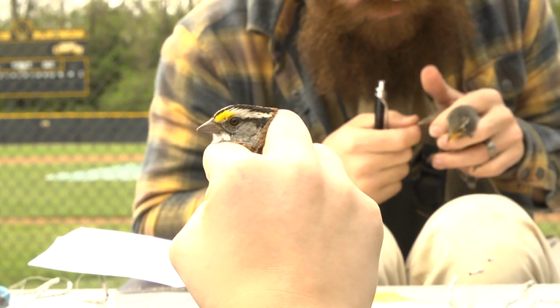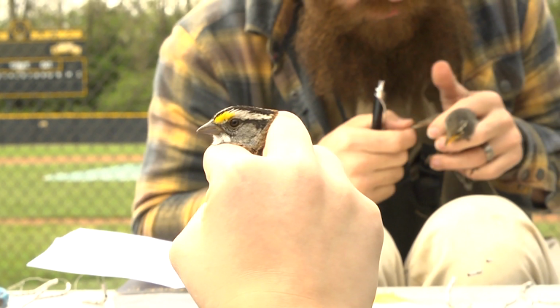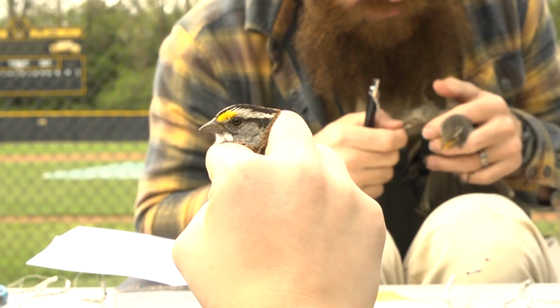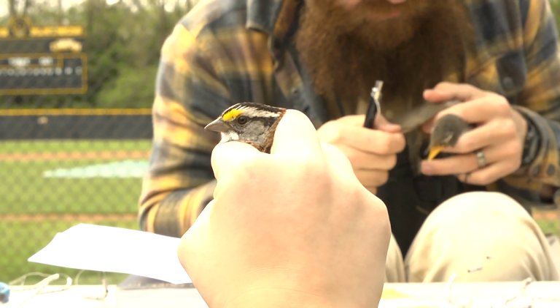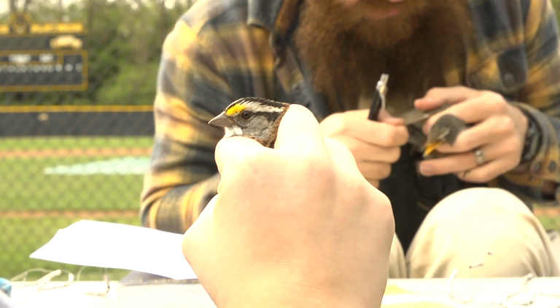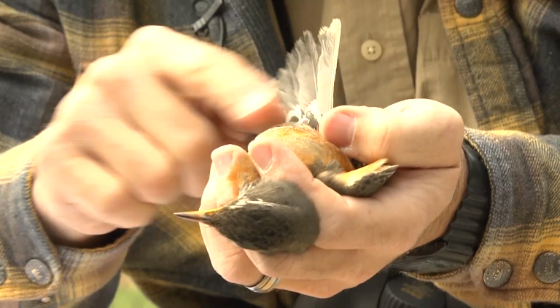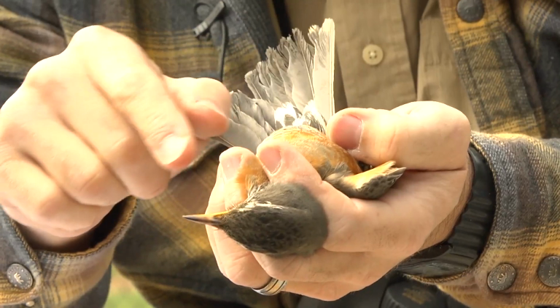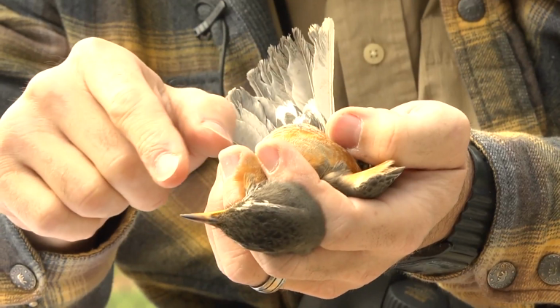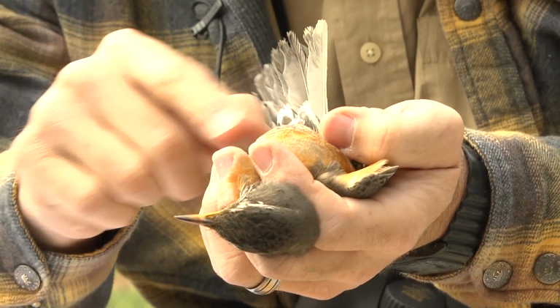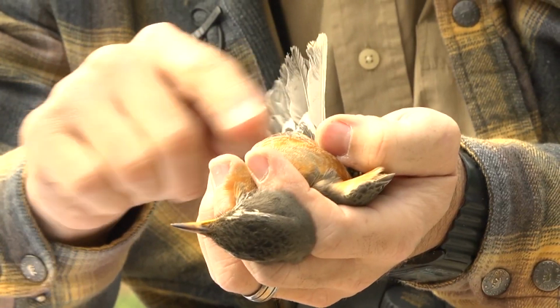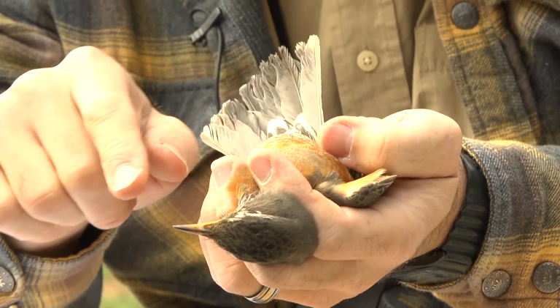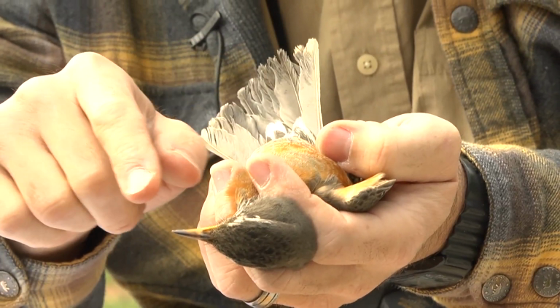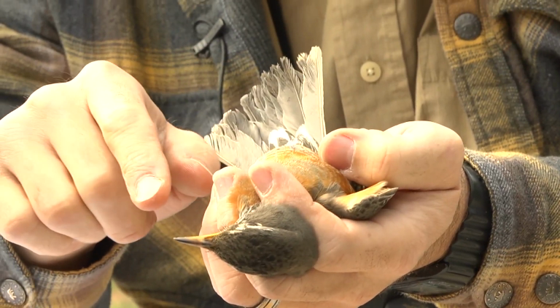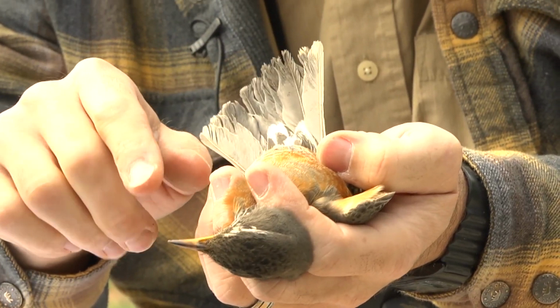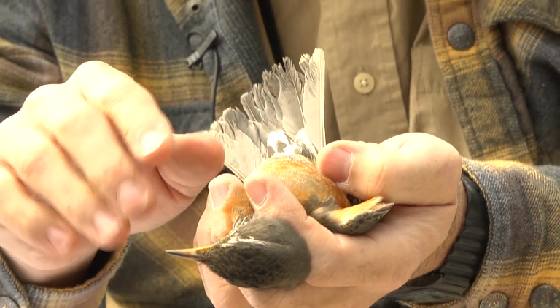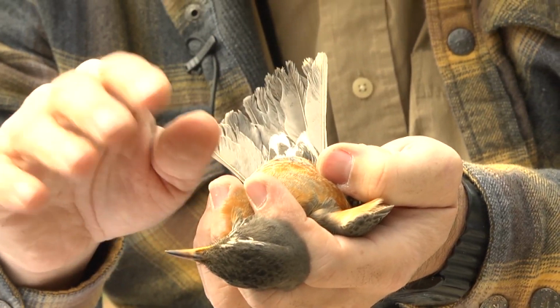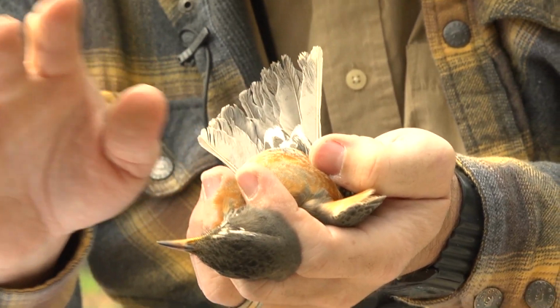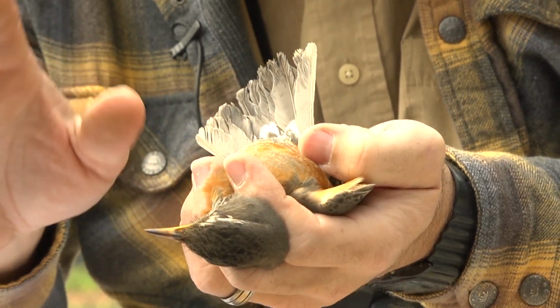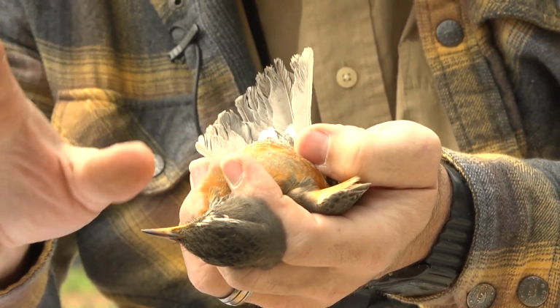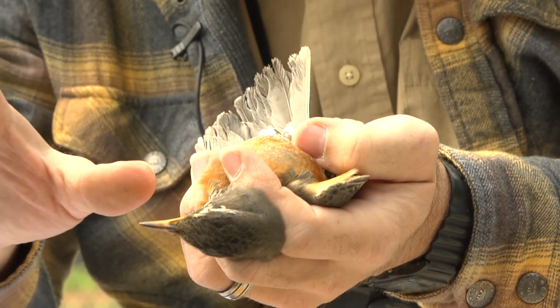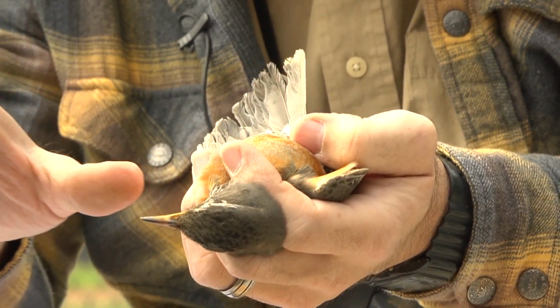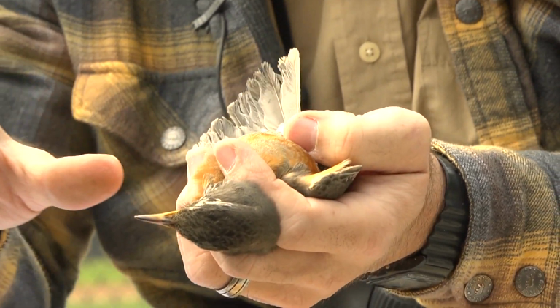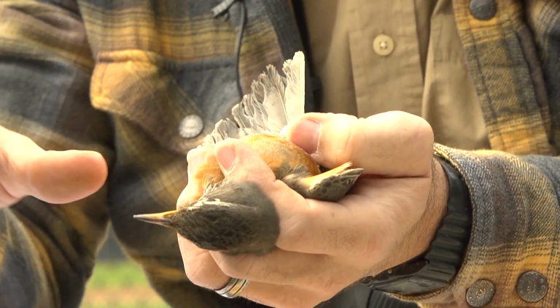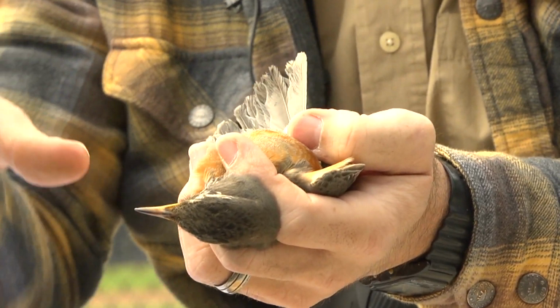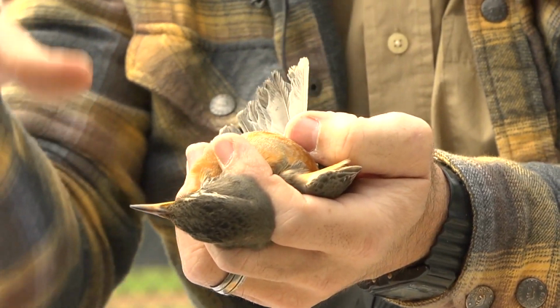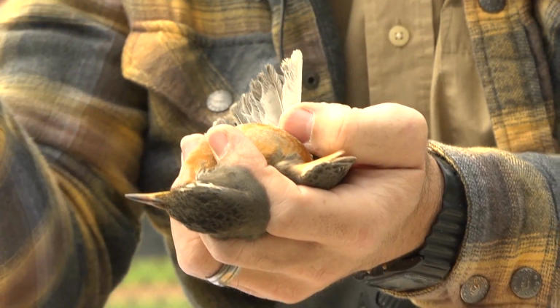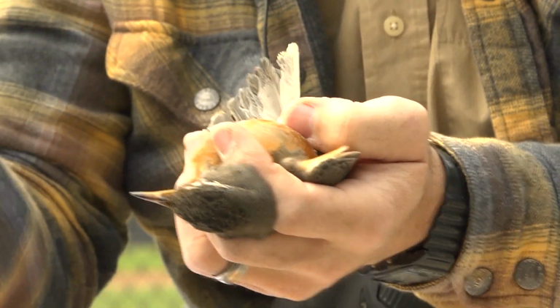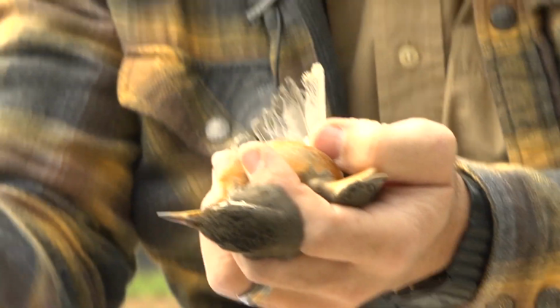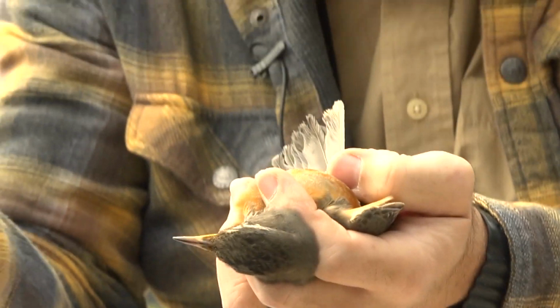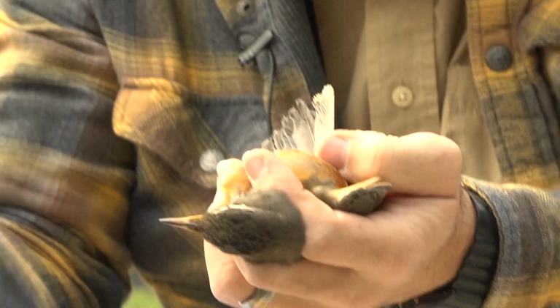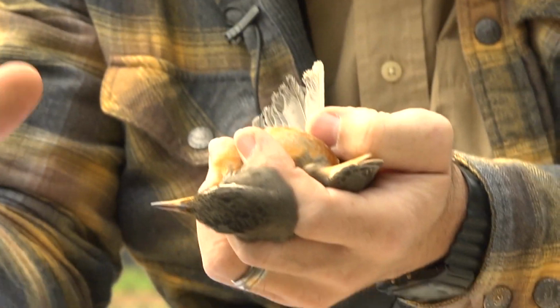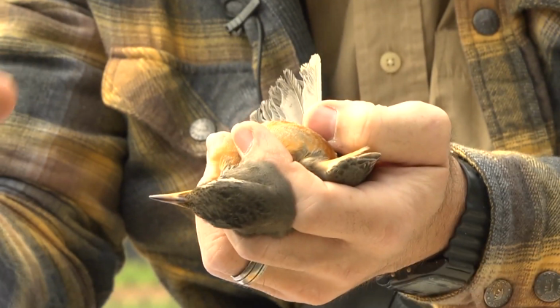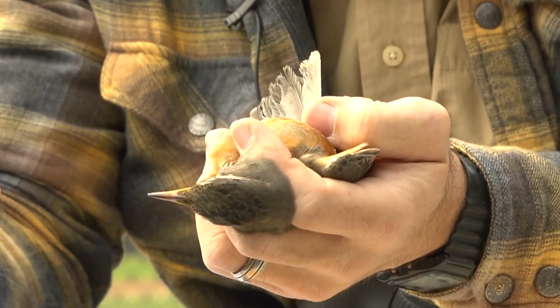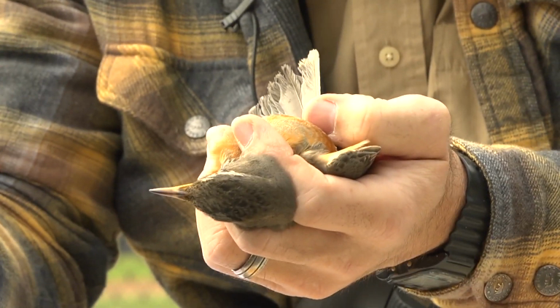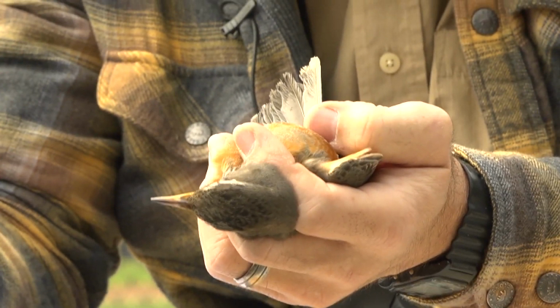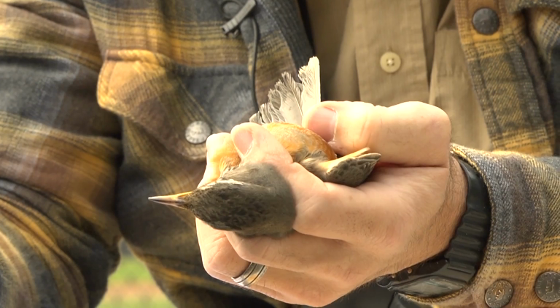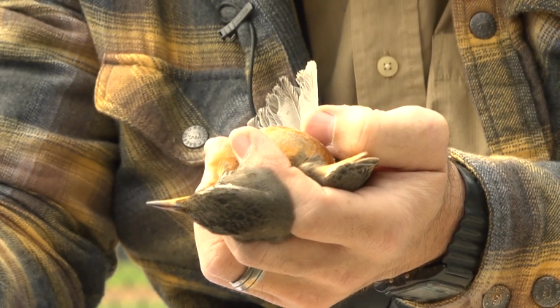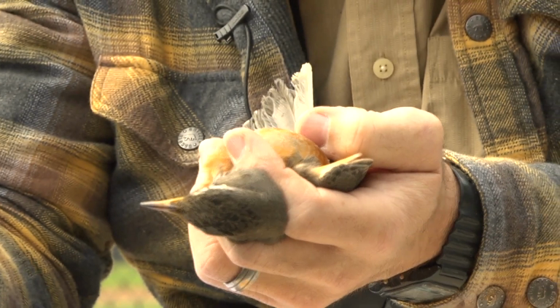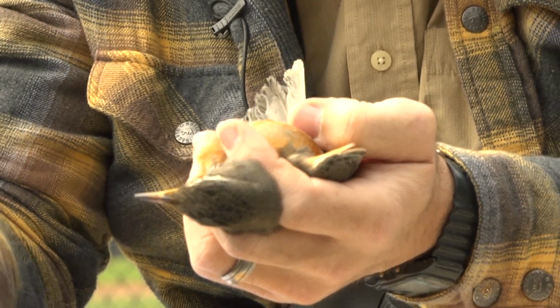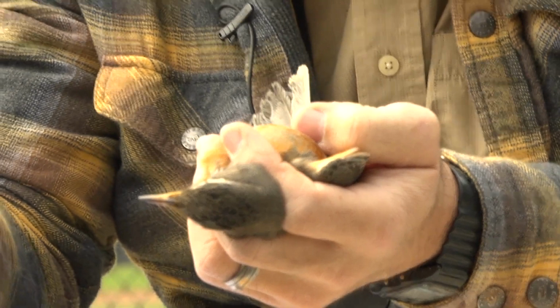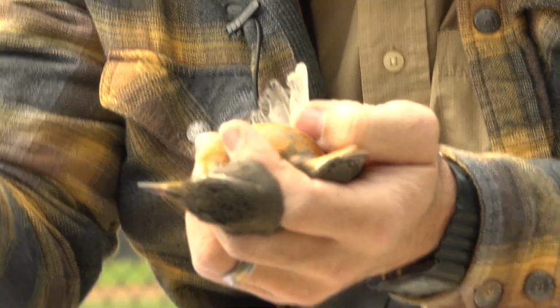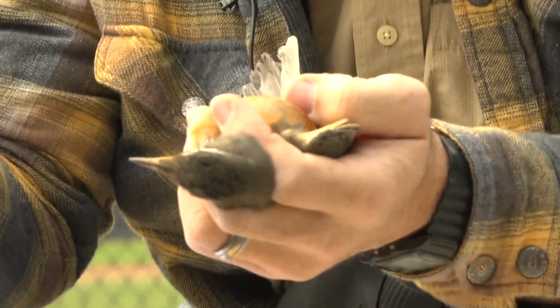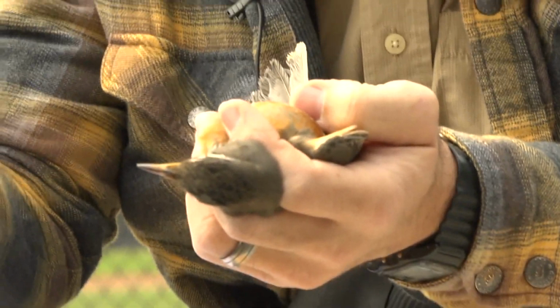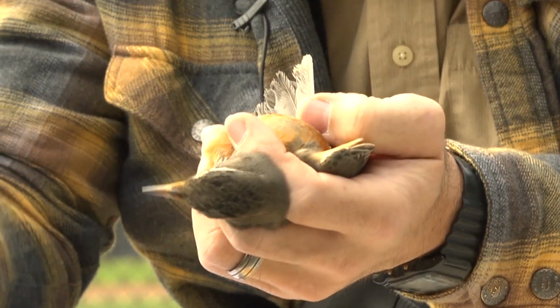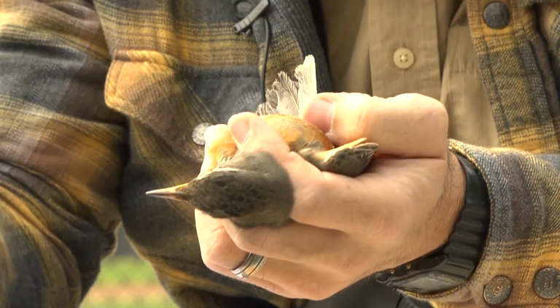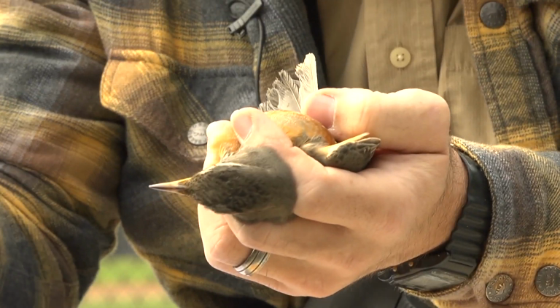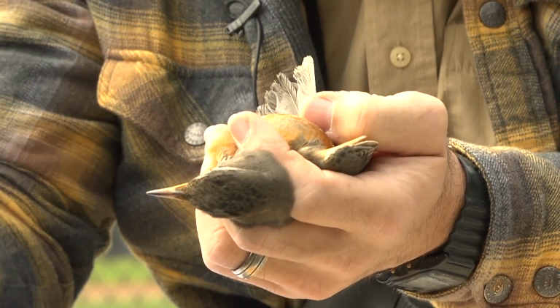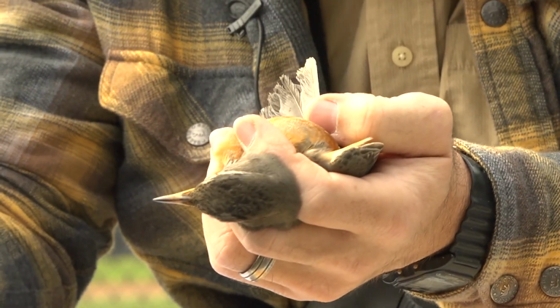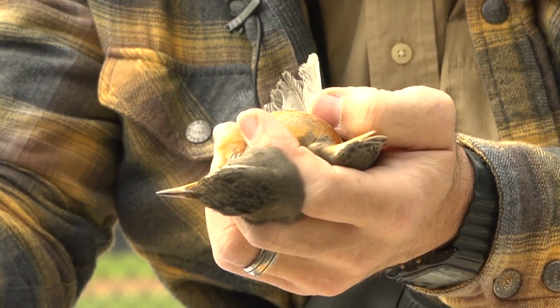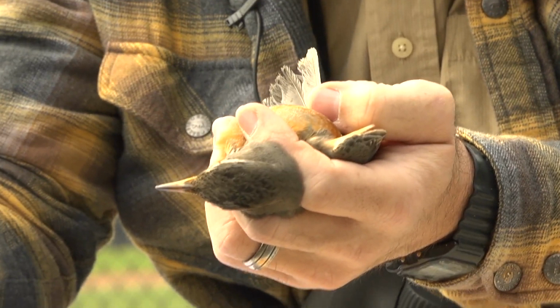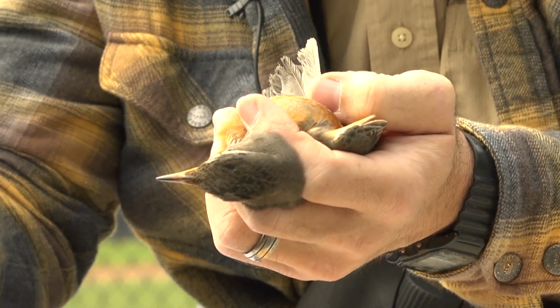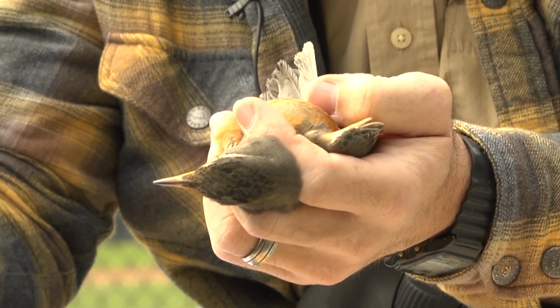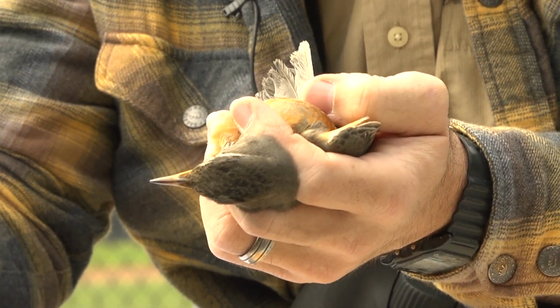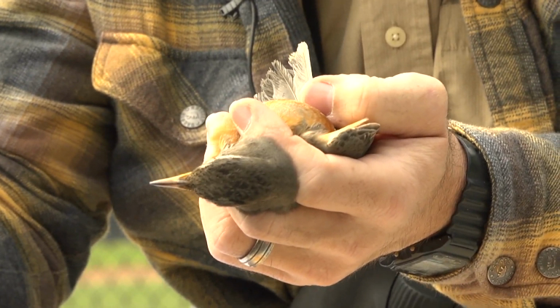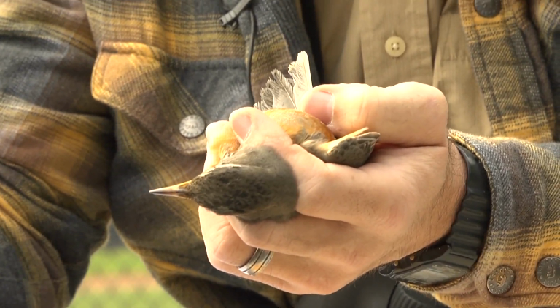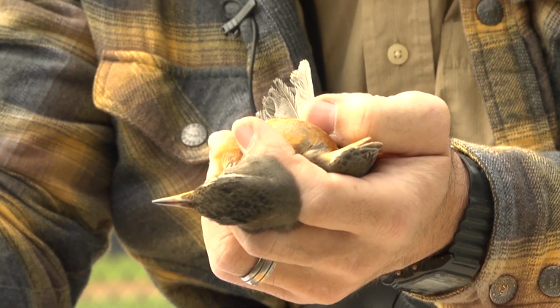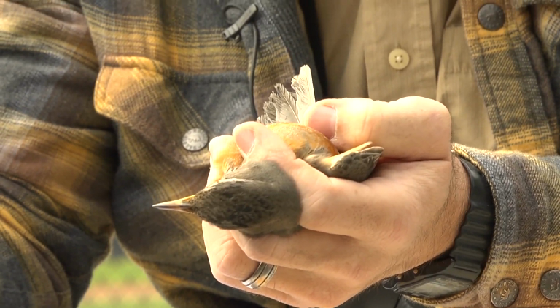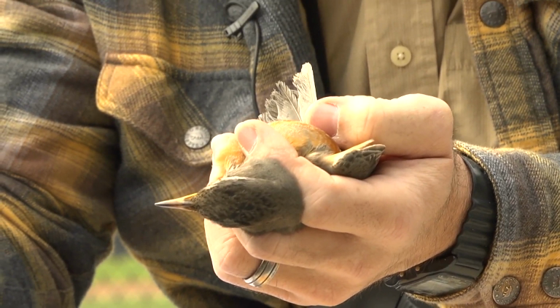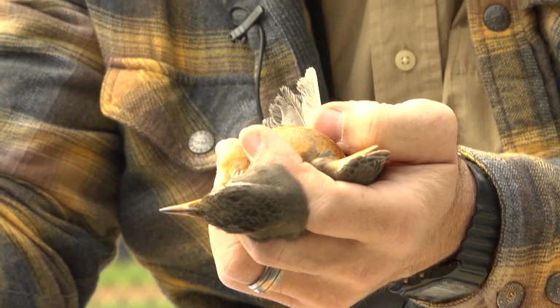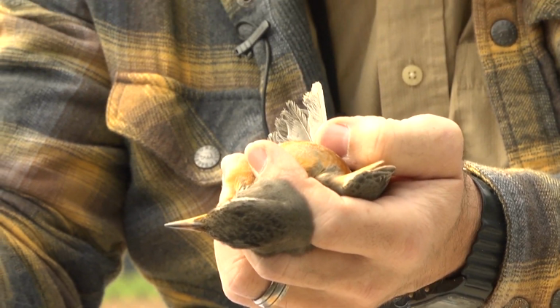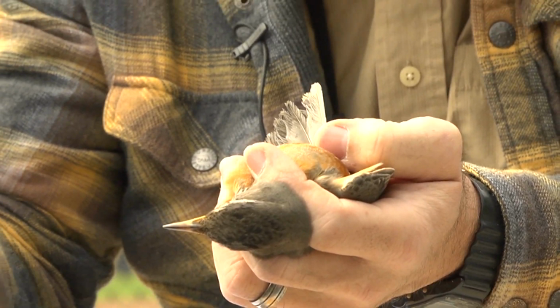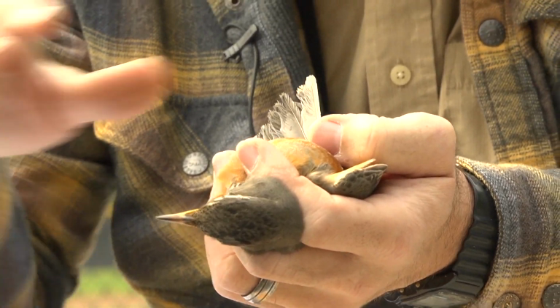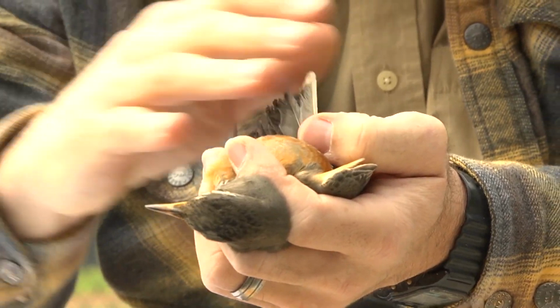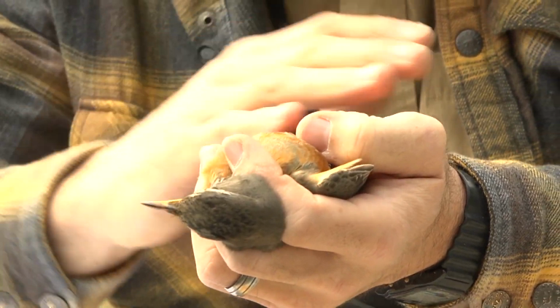So there's an area here of no feathers, which is going to be highly vascularized, so she can put that down on the eggs and keep the eggs warm when she's incubating.